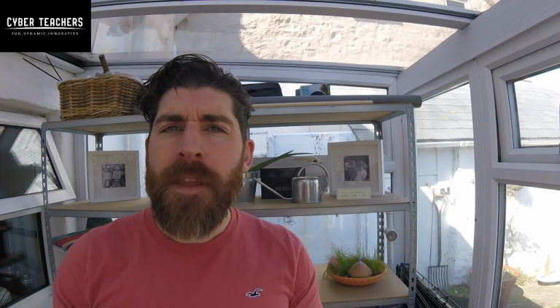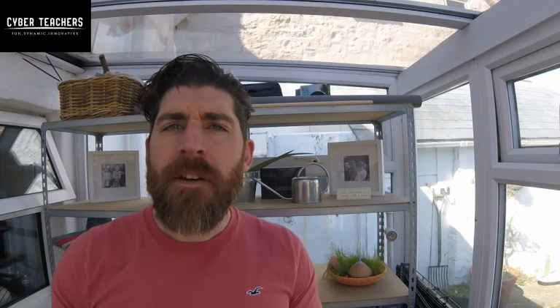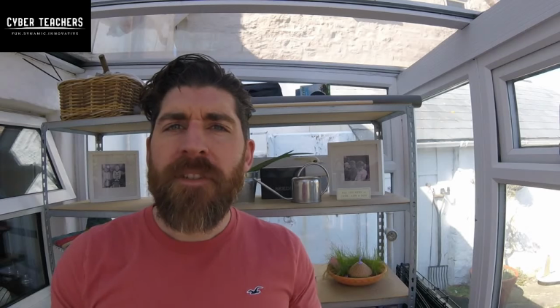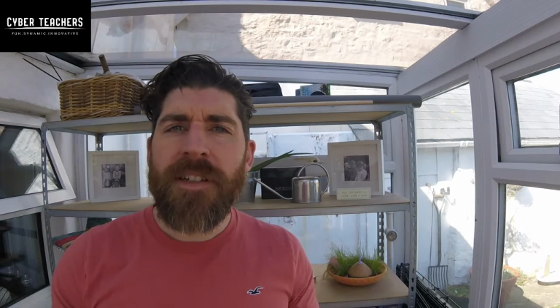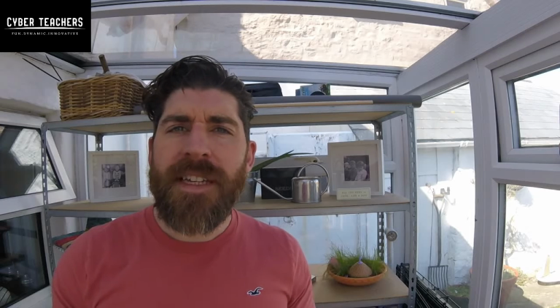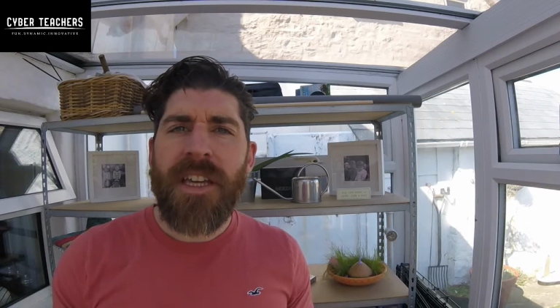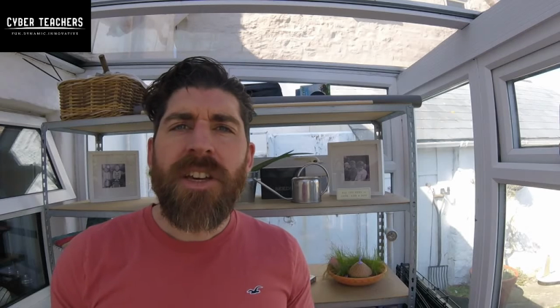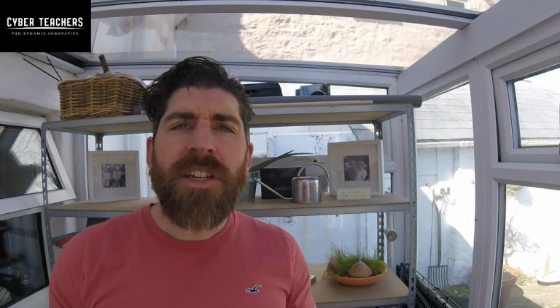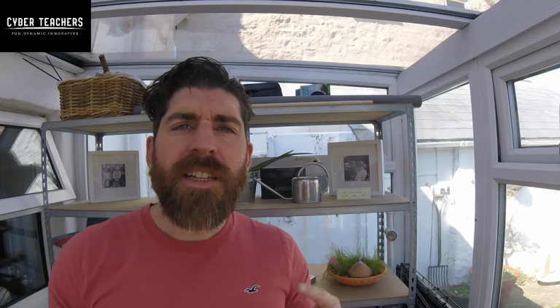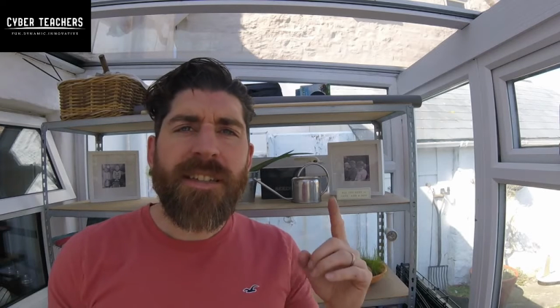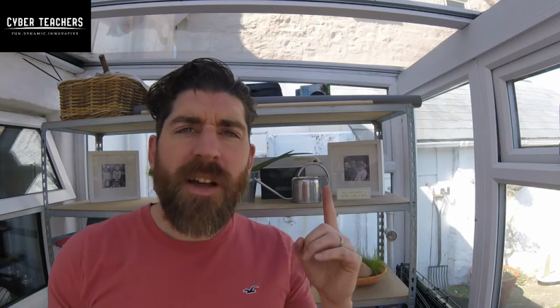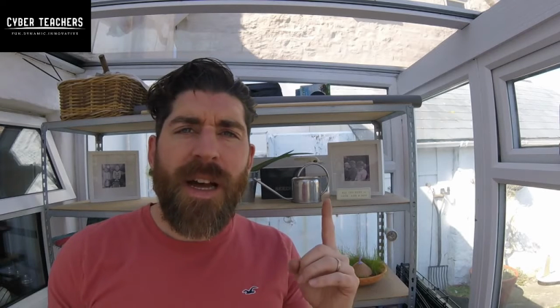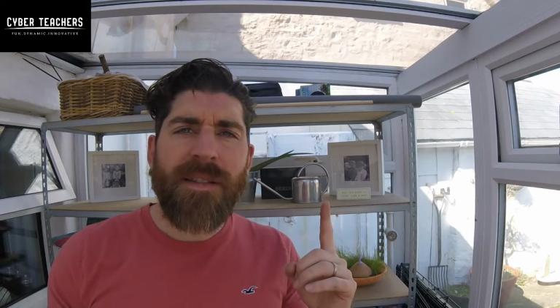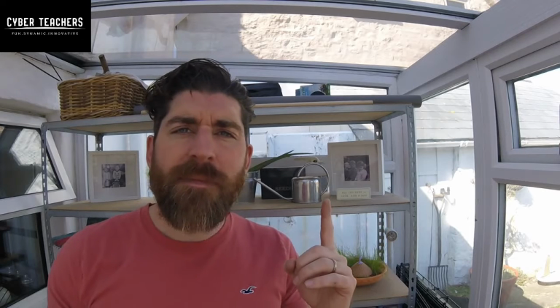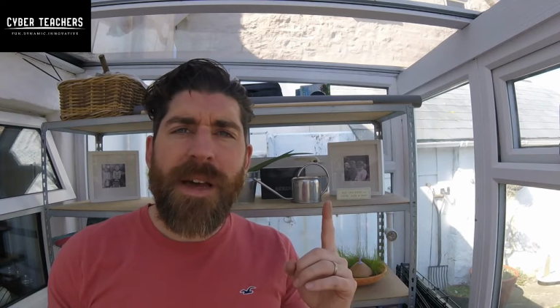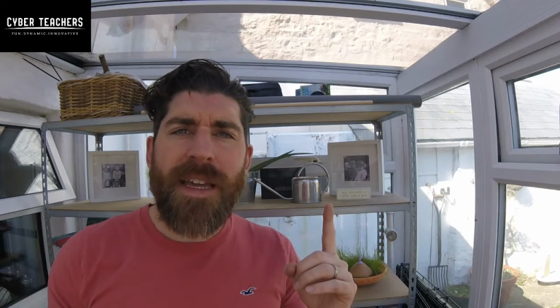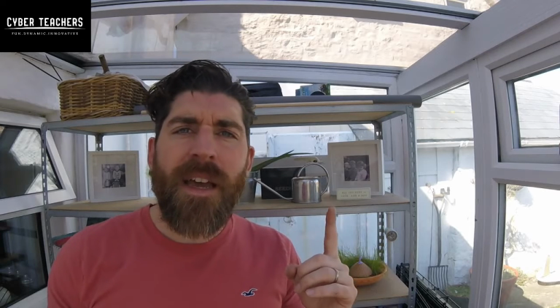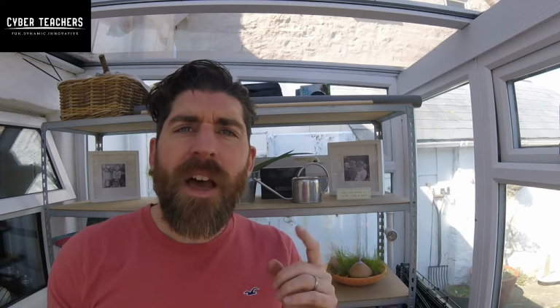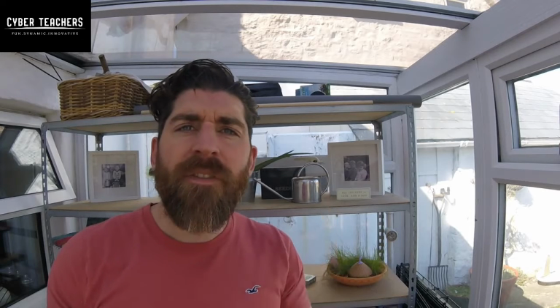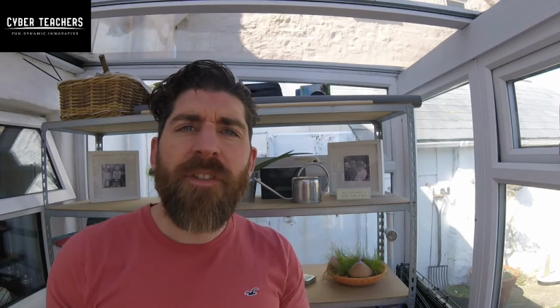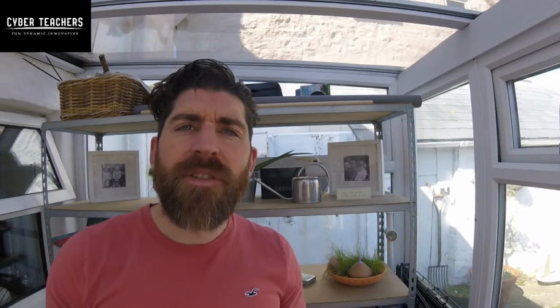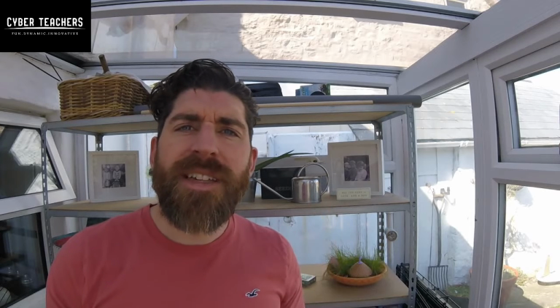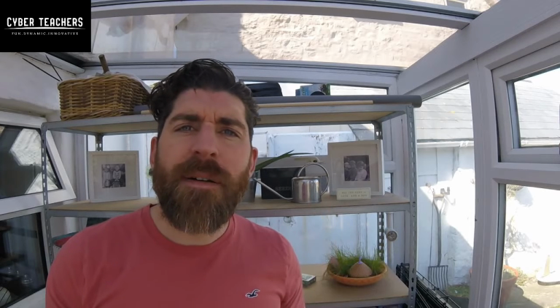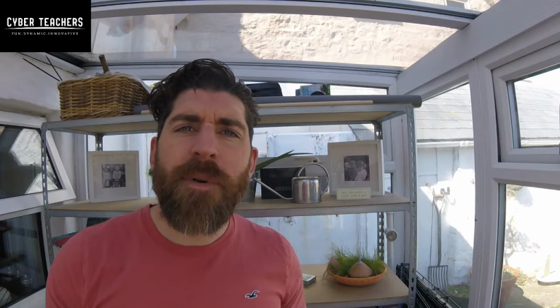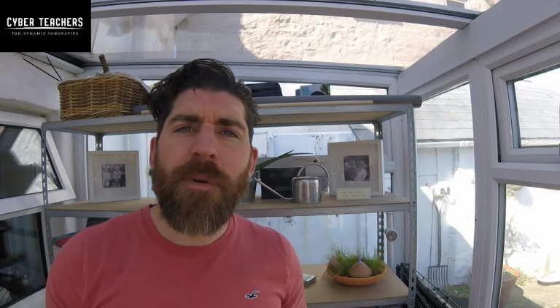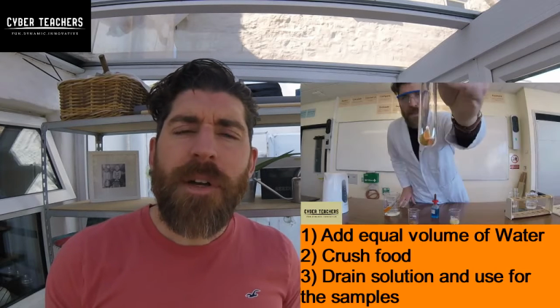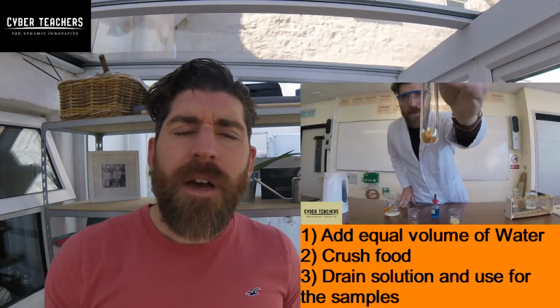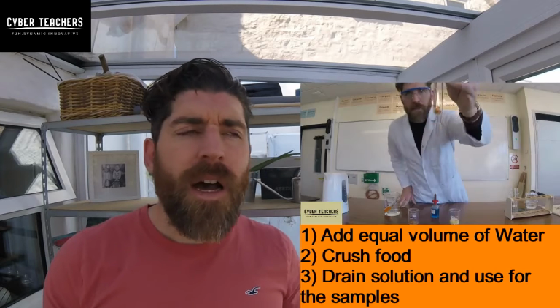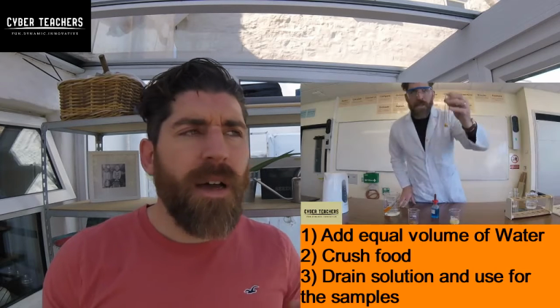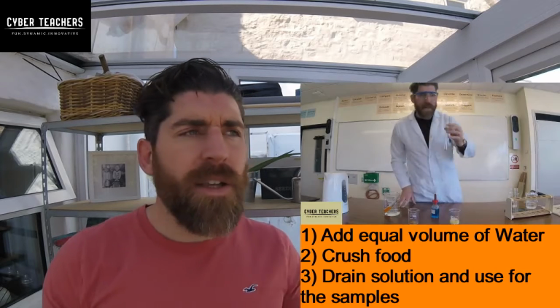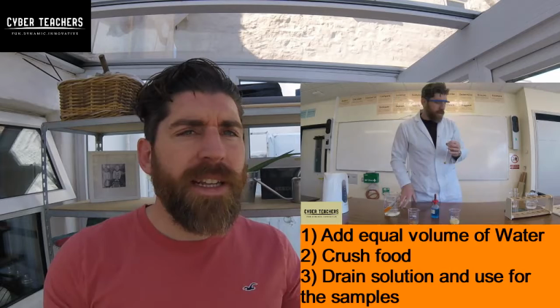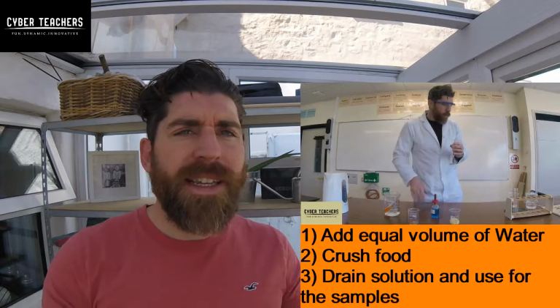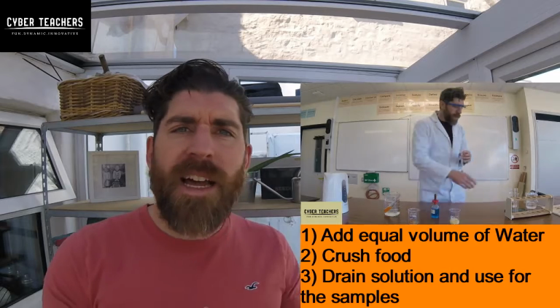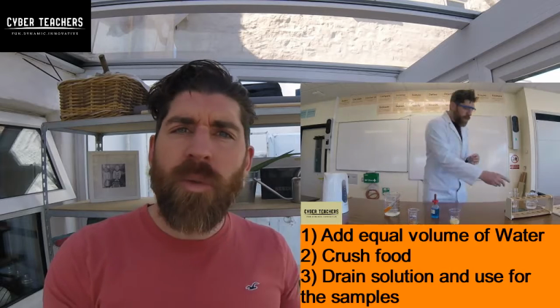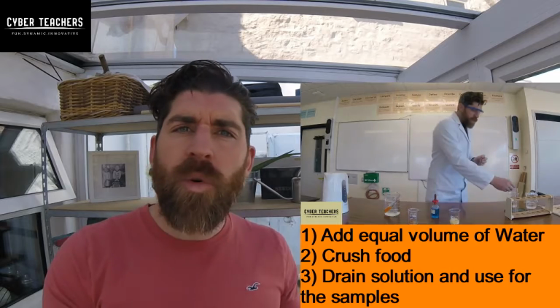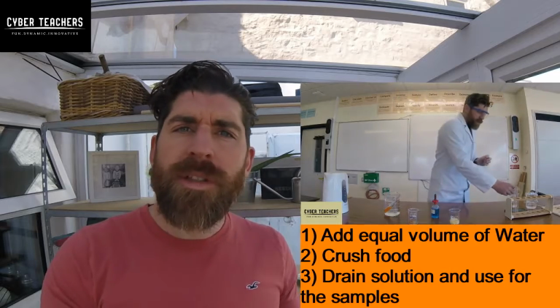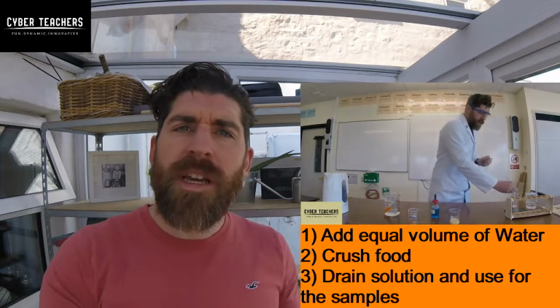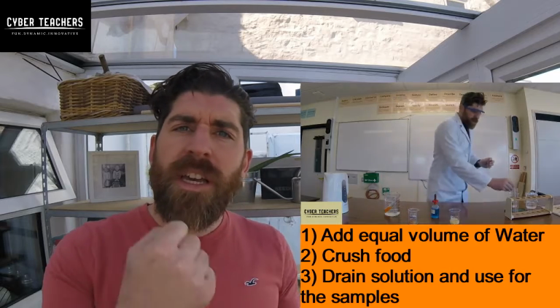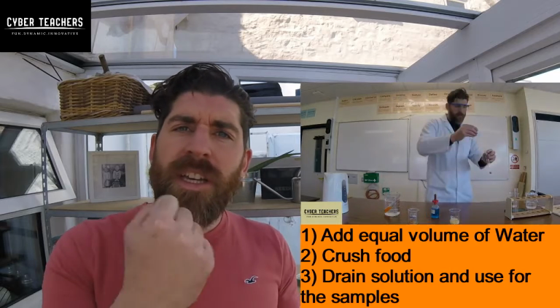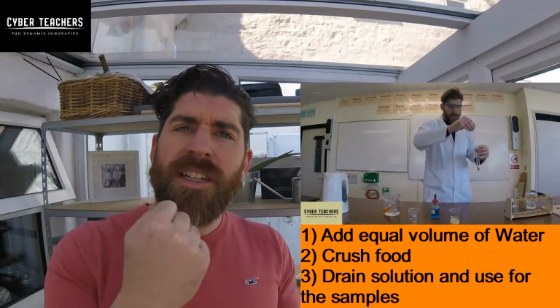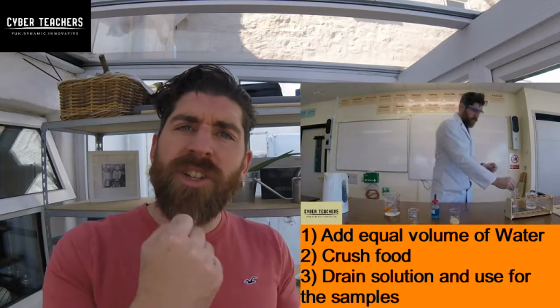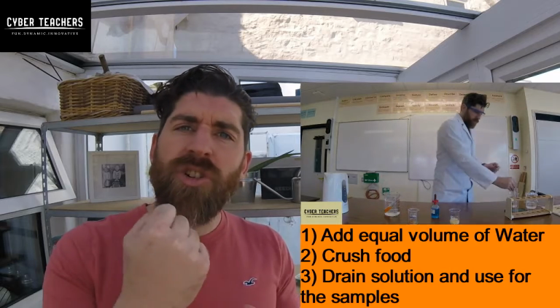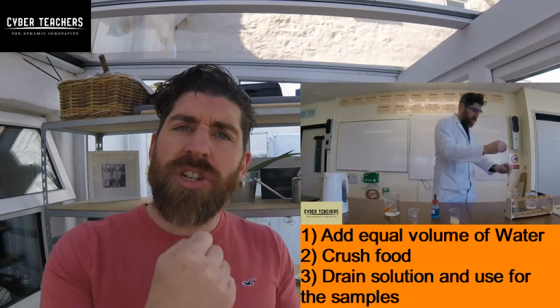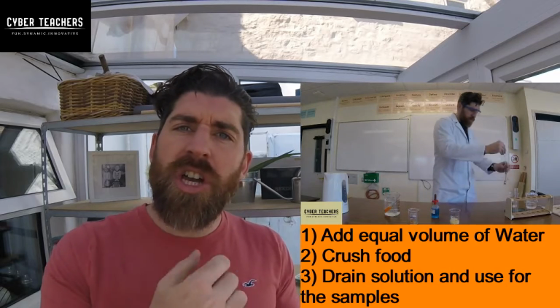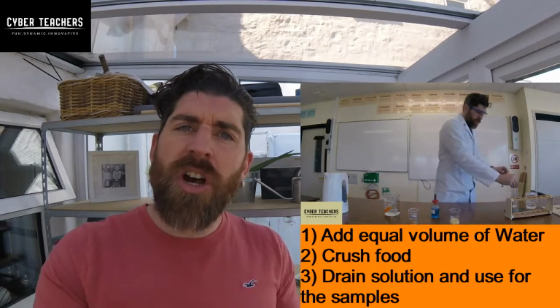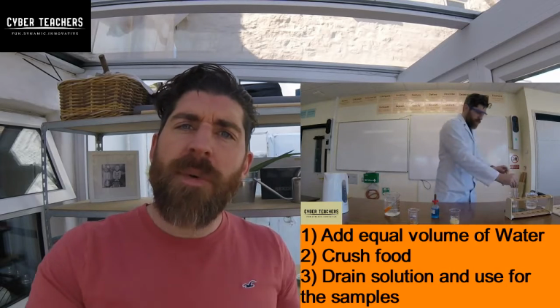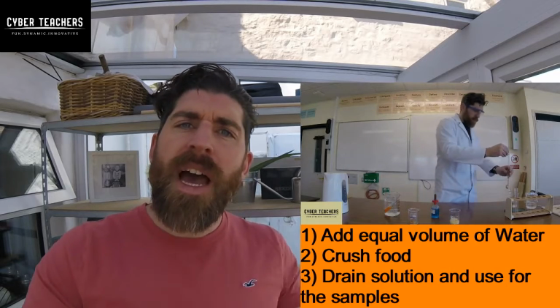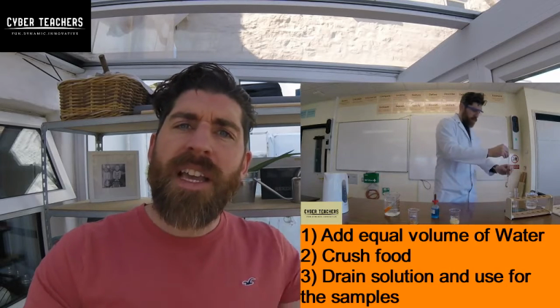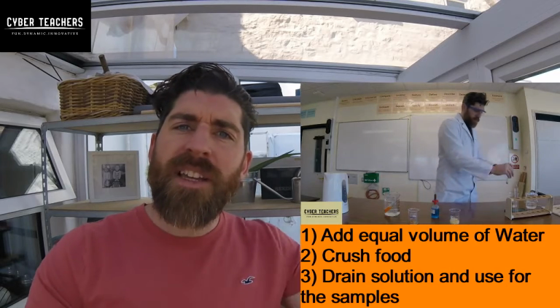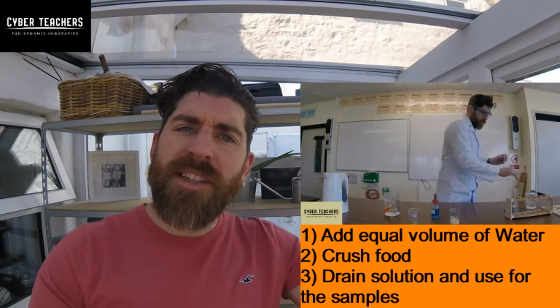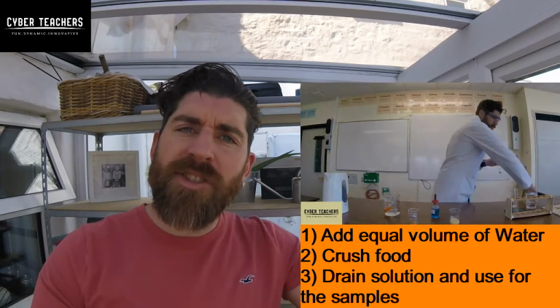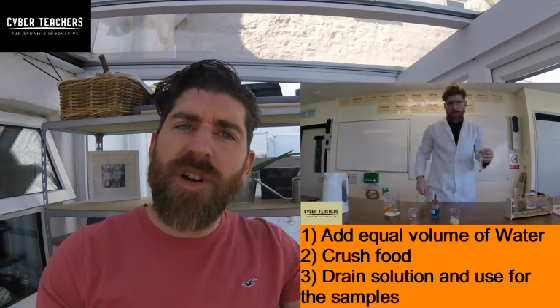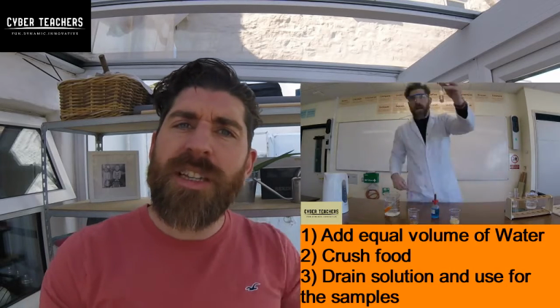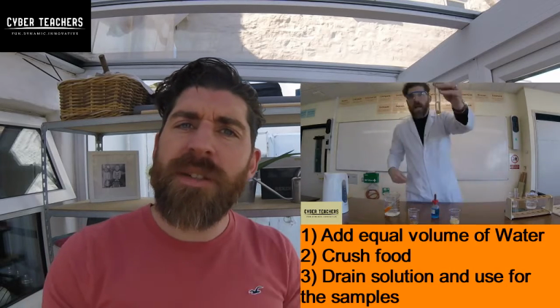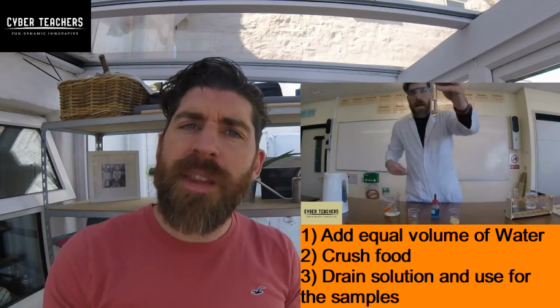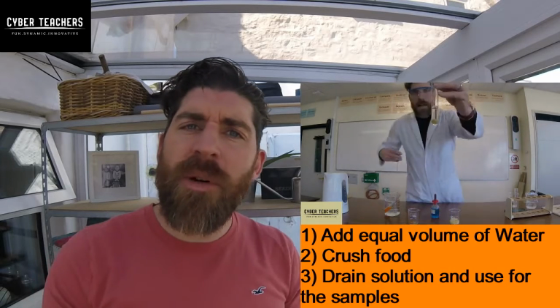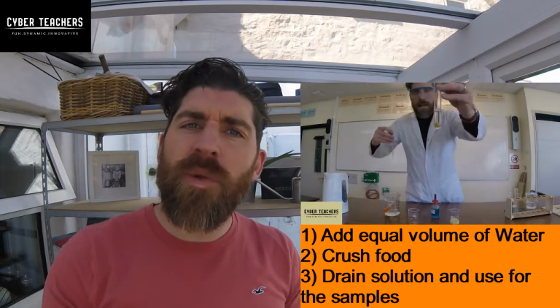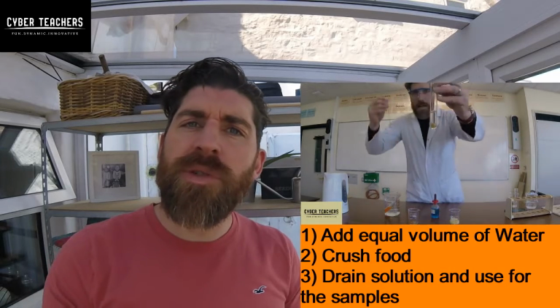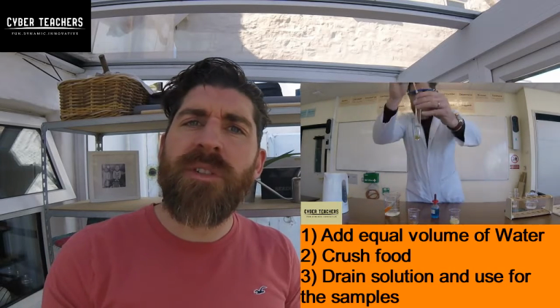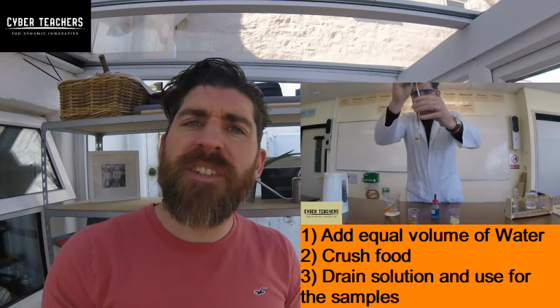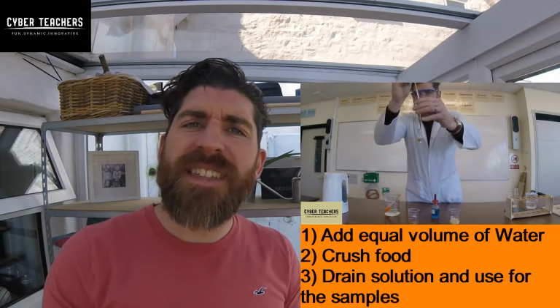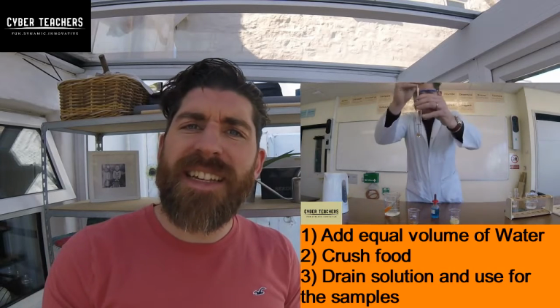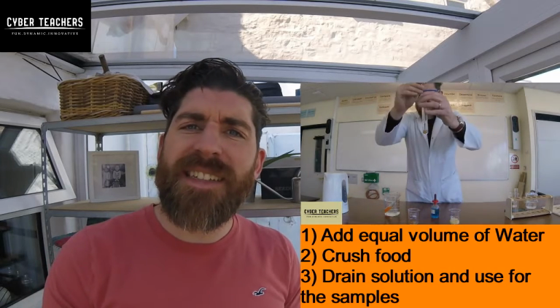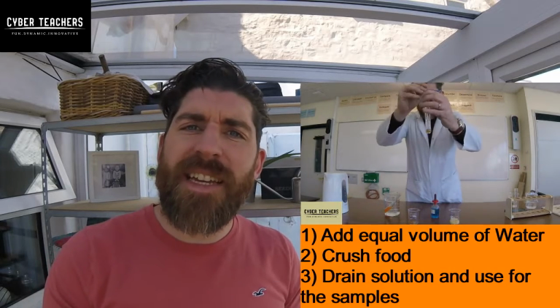First thing you need to know is how to make a food sample. You need to add water, crush it up, and drain some of that water off for testing.